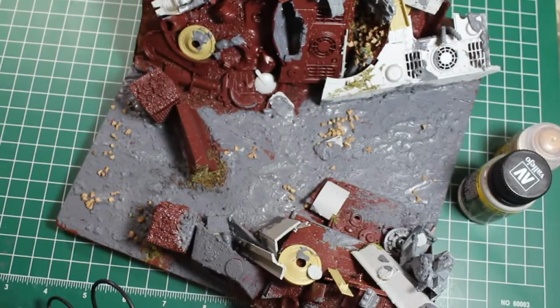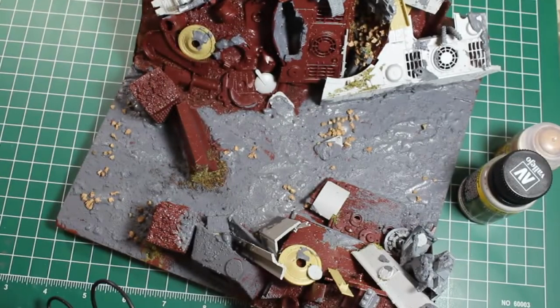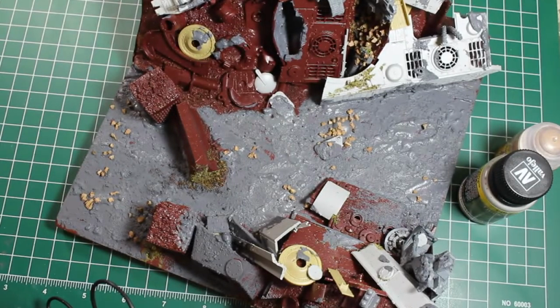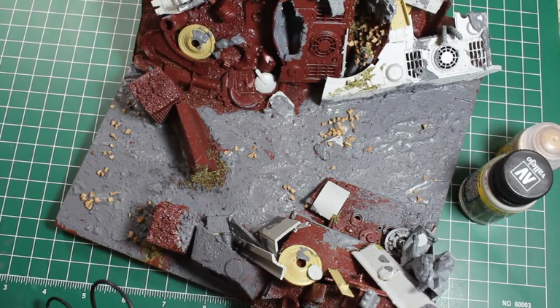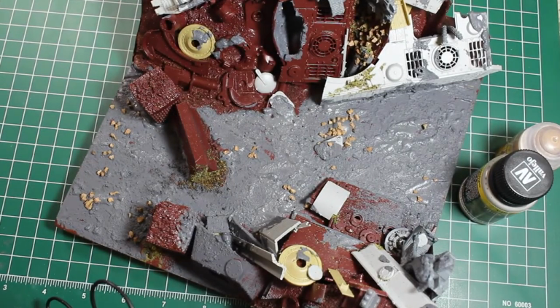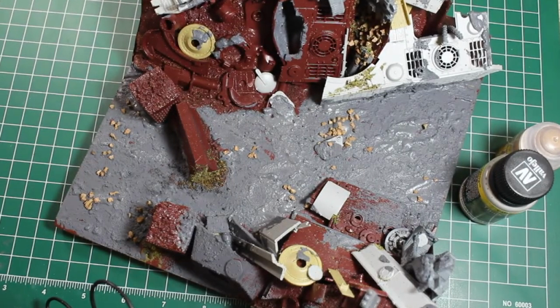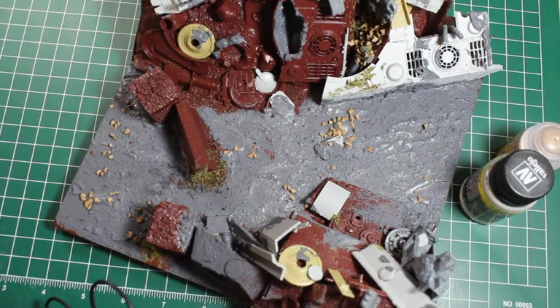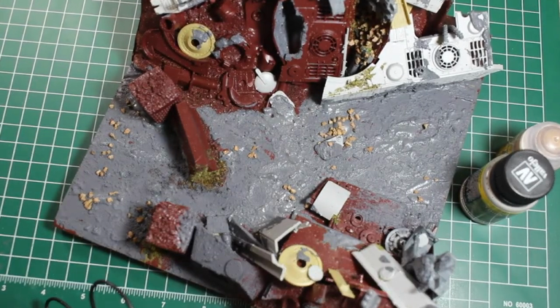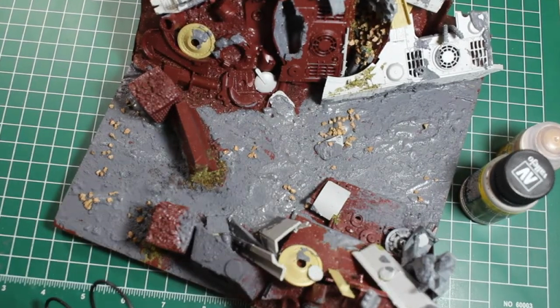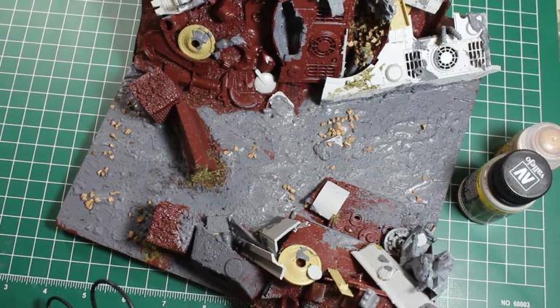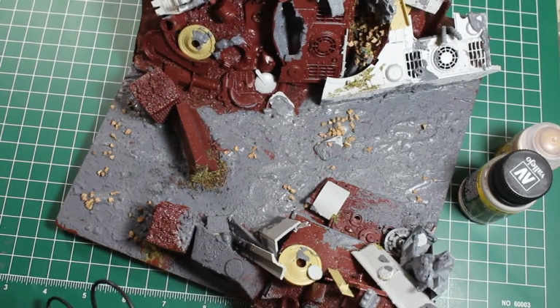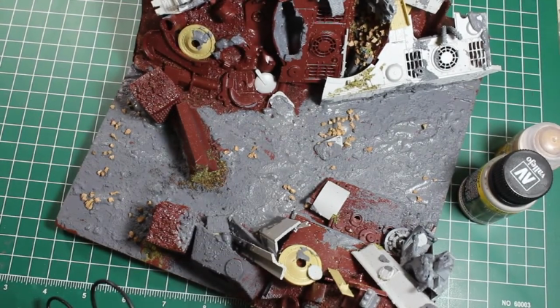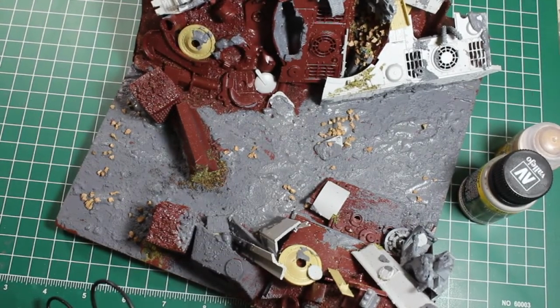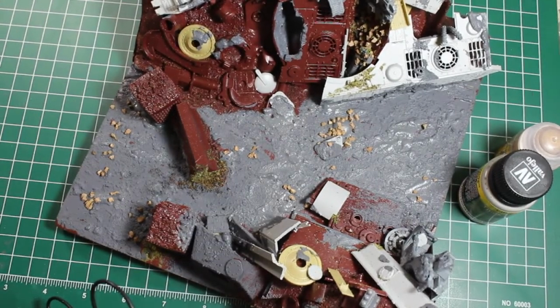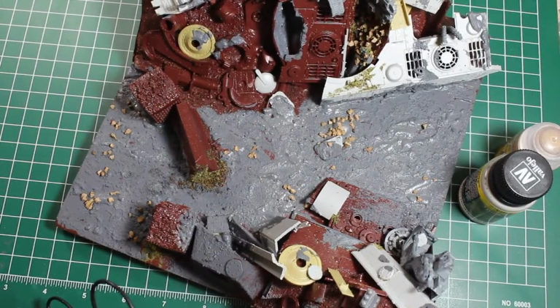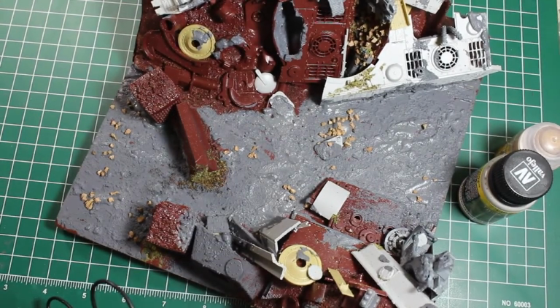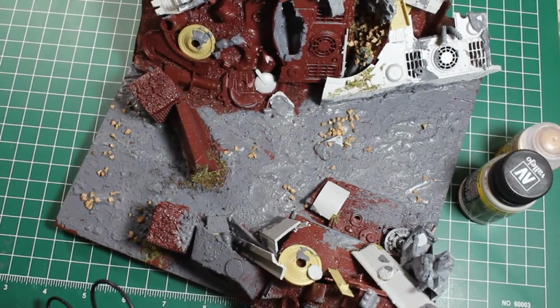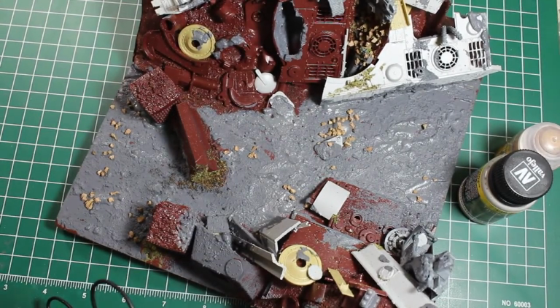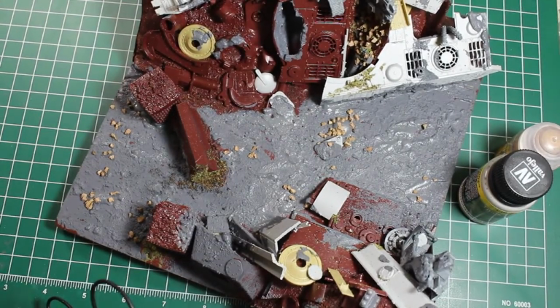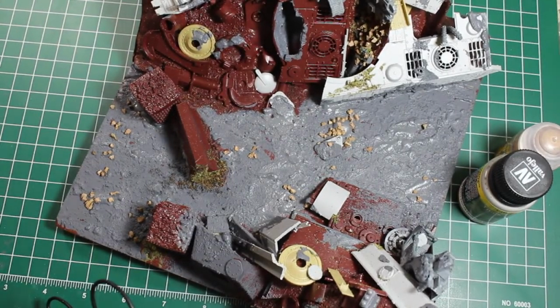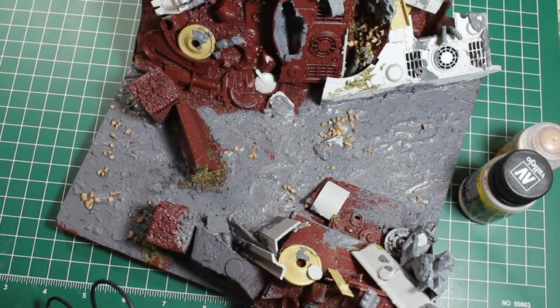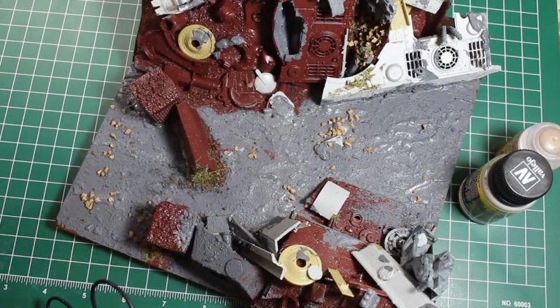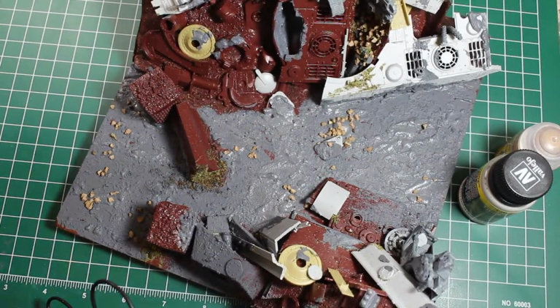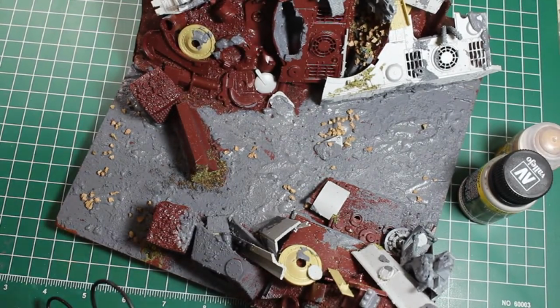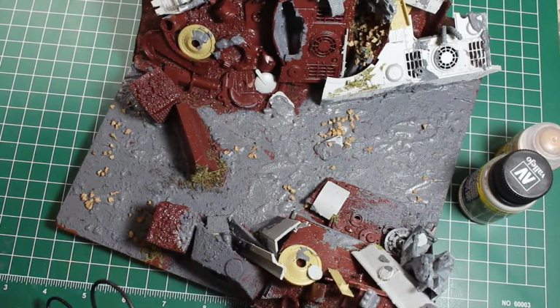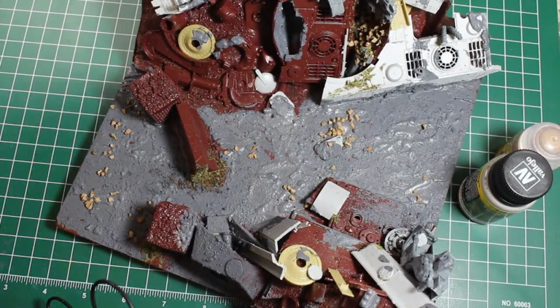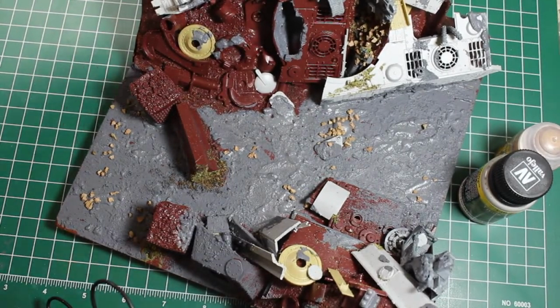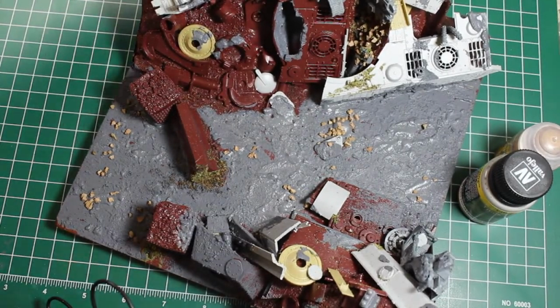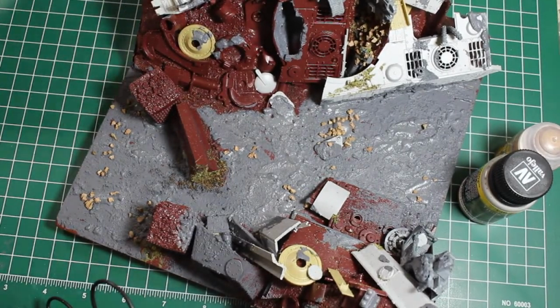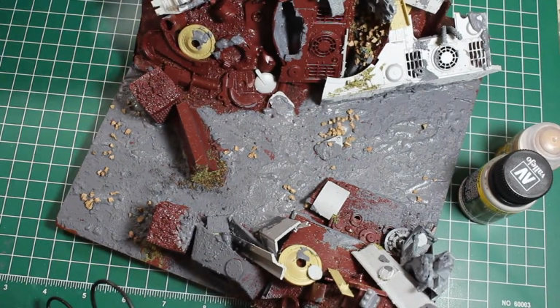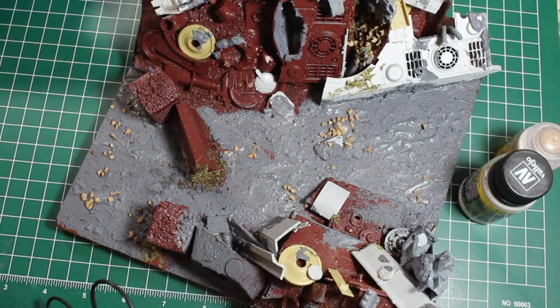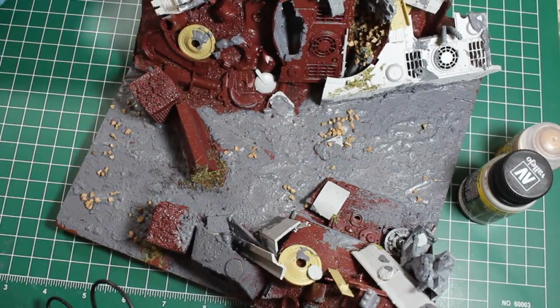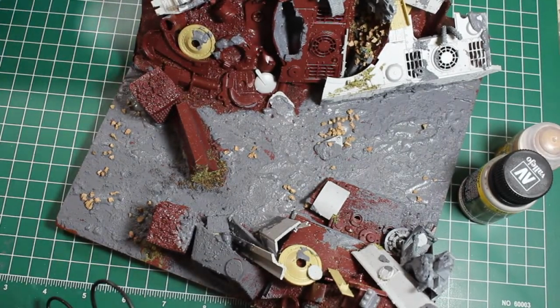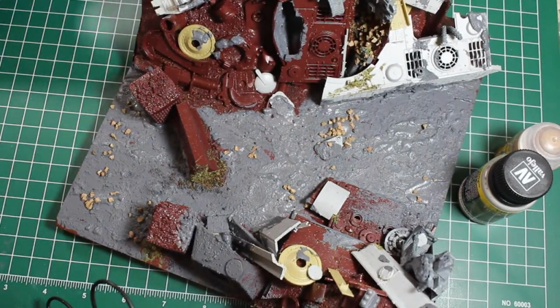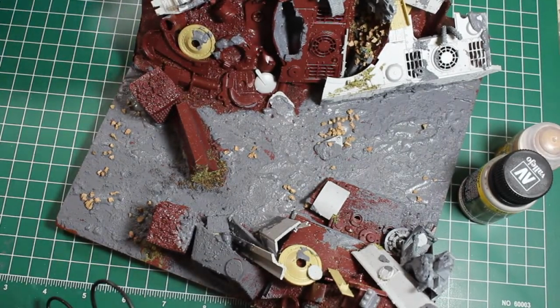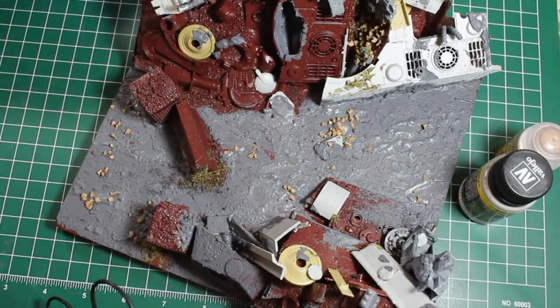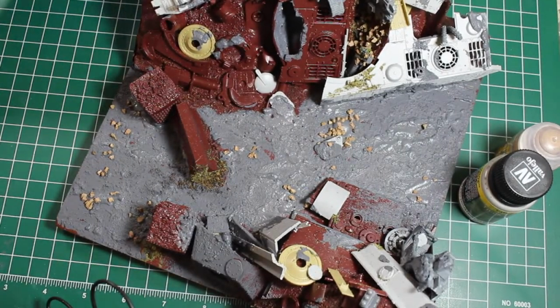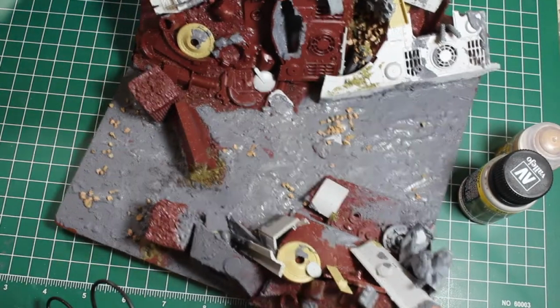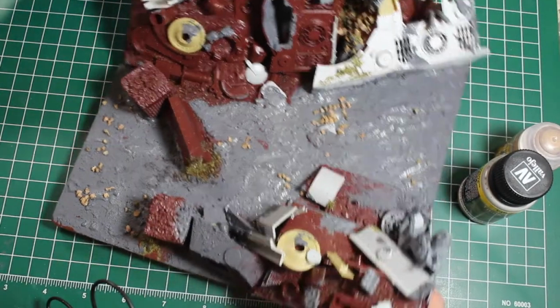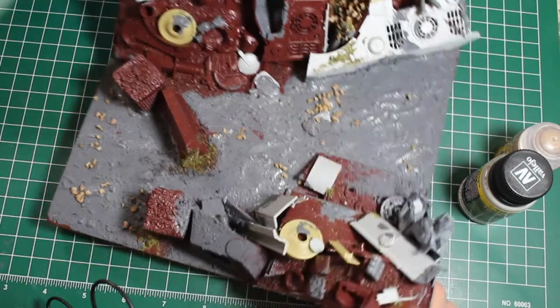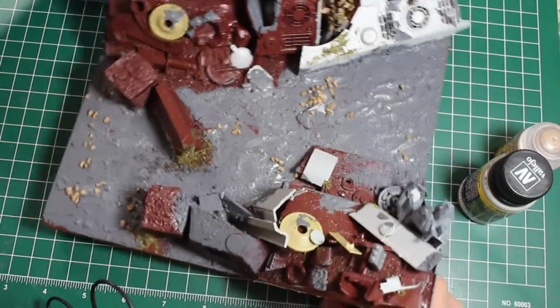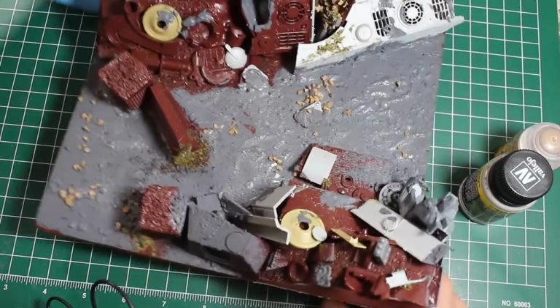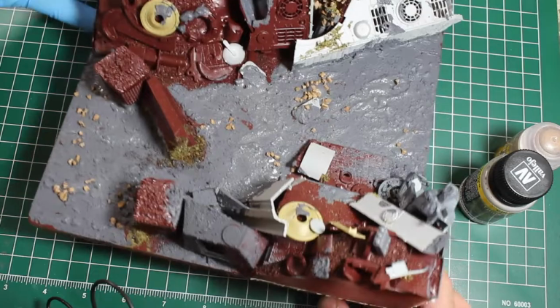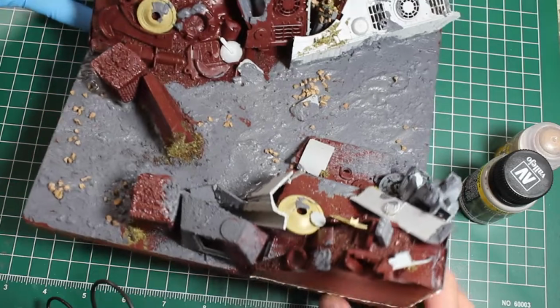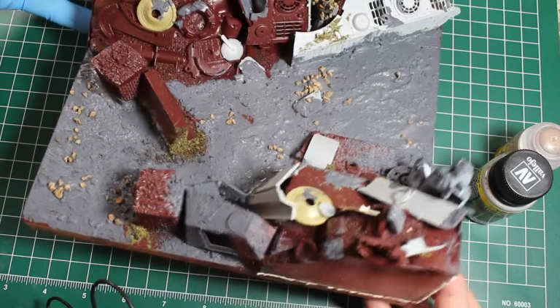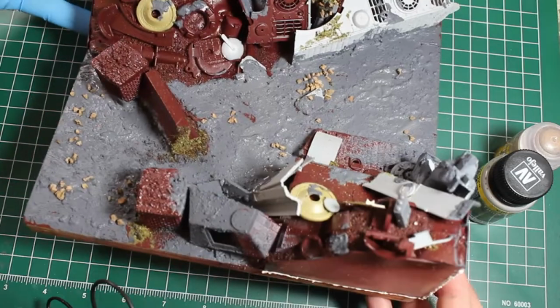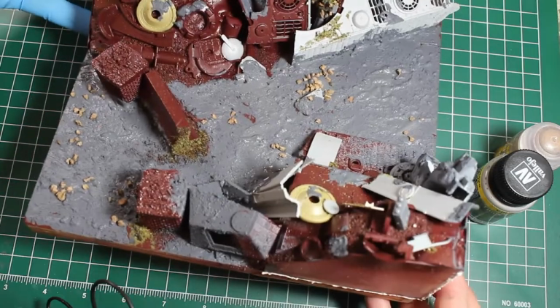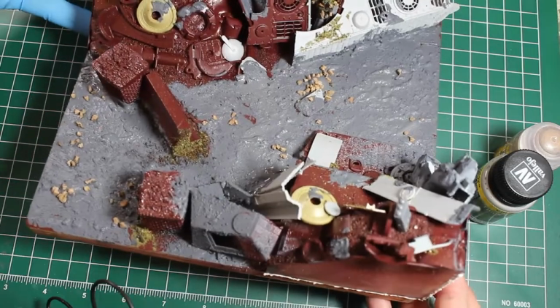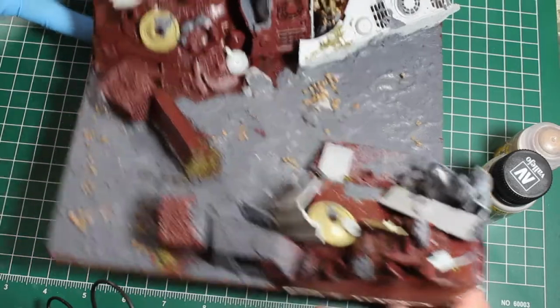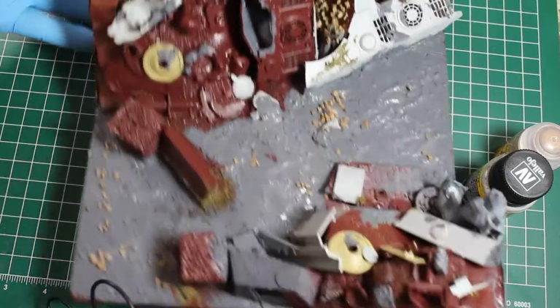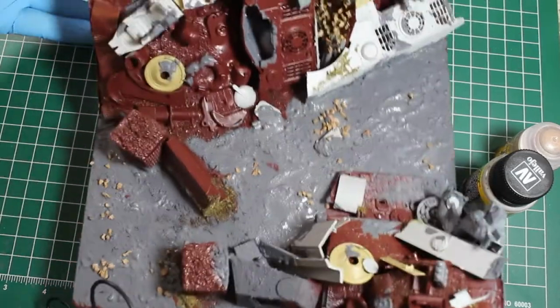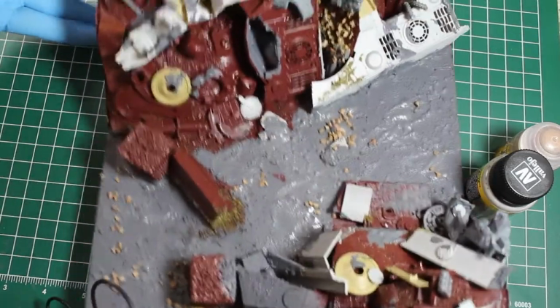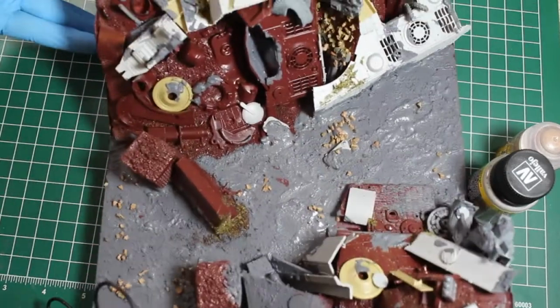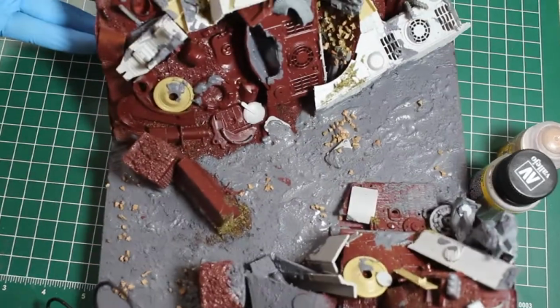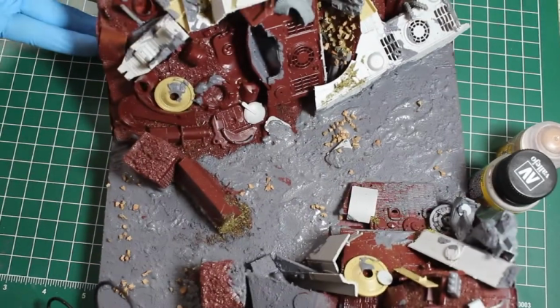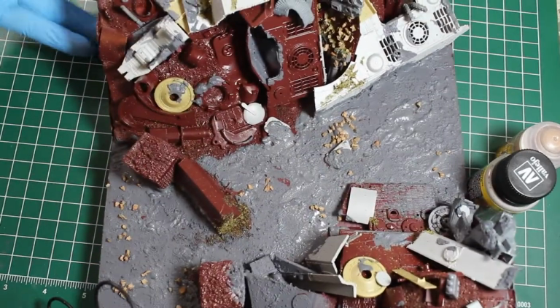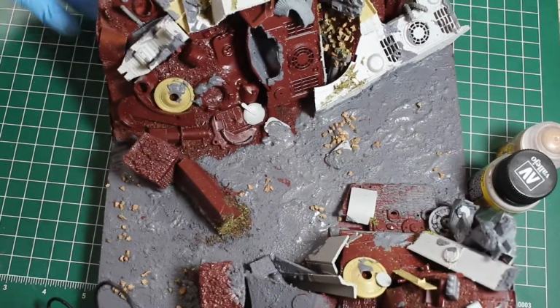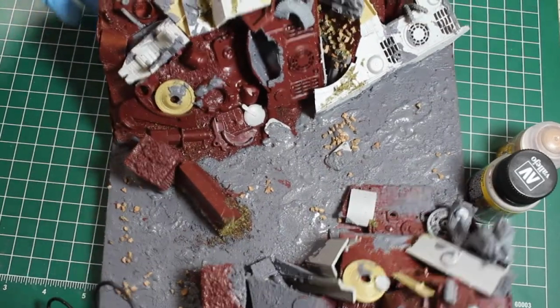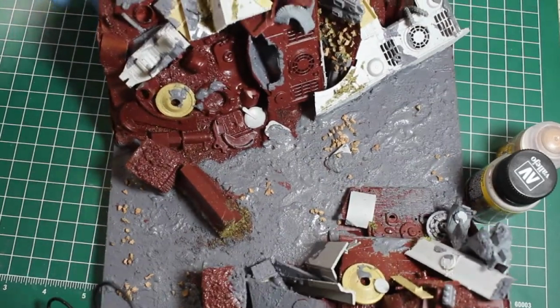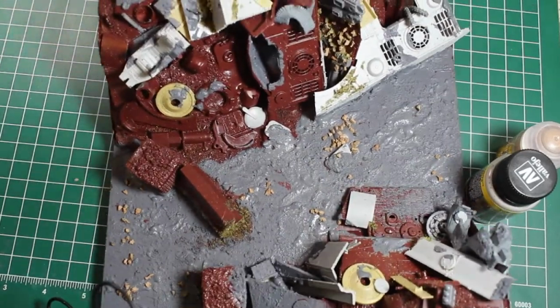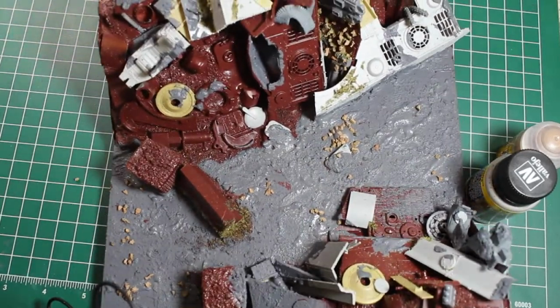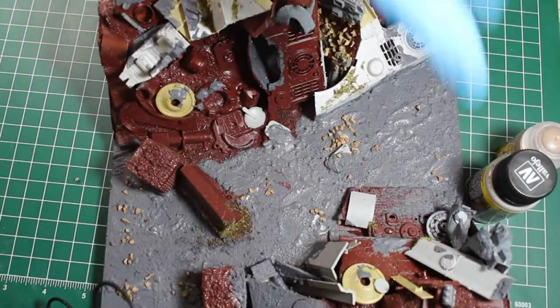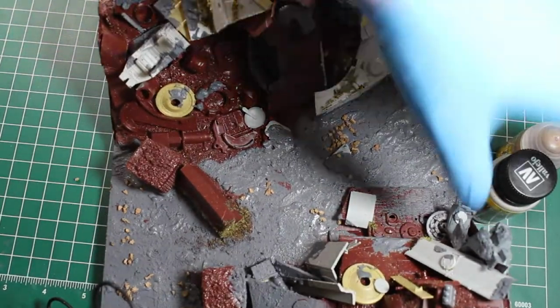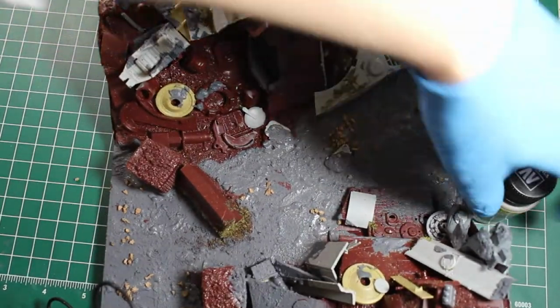Hello and welcome to High Caliber TV for figure and model updates, Wednesdays and Fridays. Today I'm showing off the Gorilla Base as it stands.